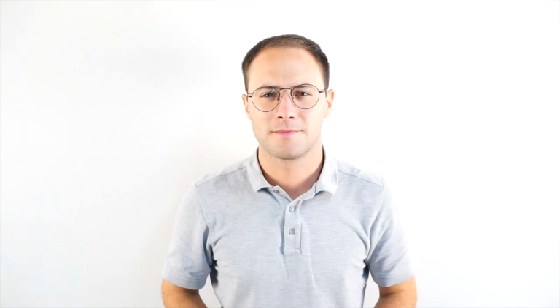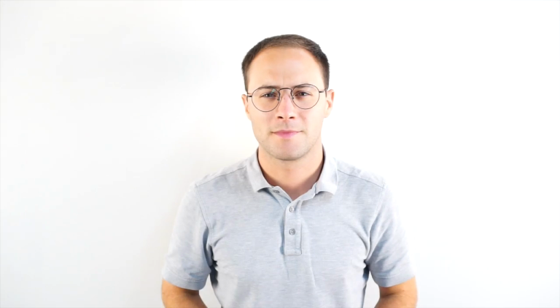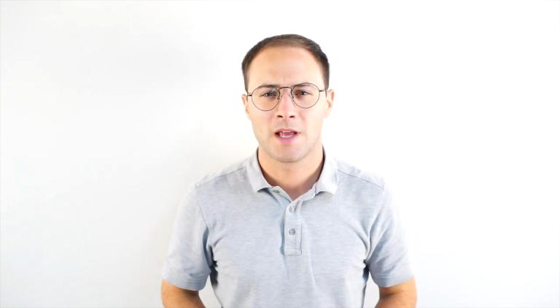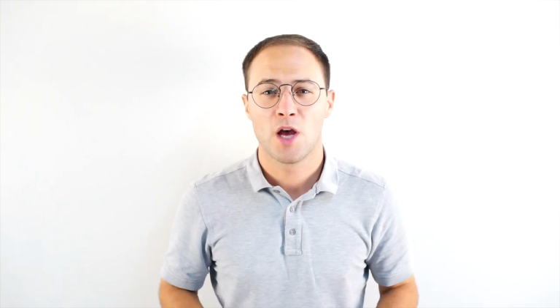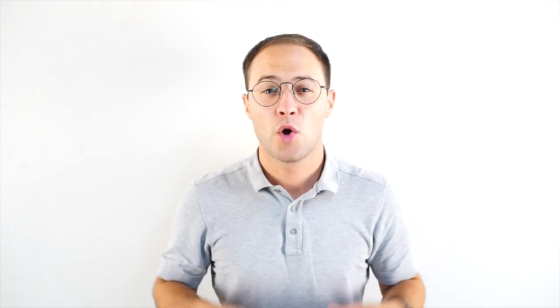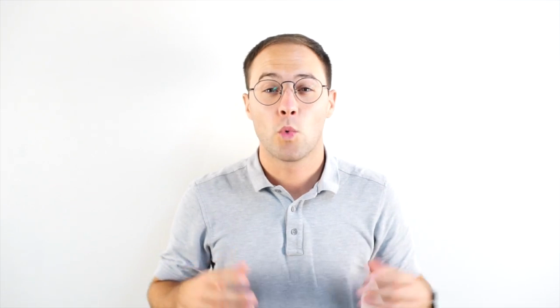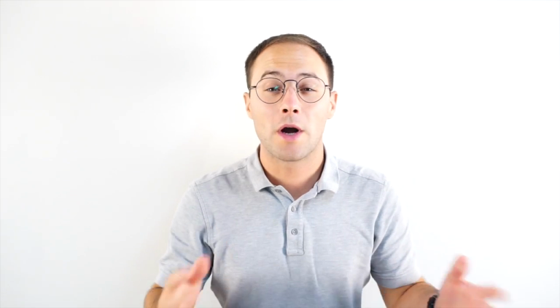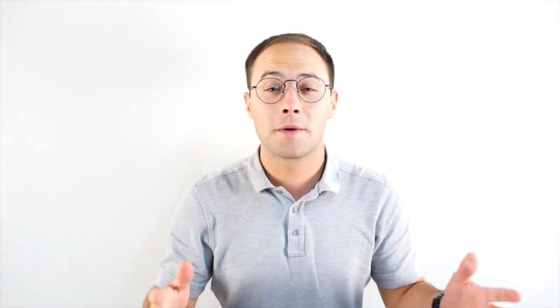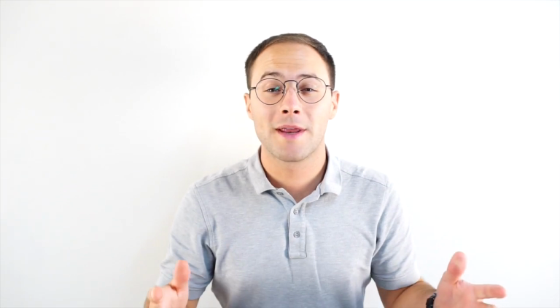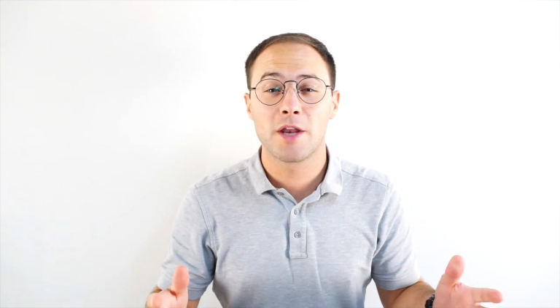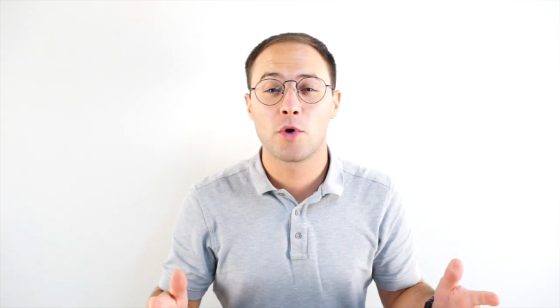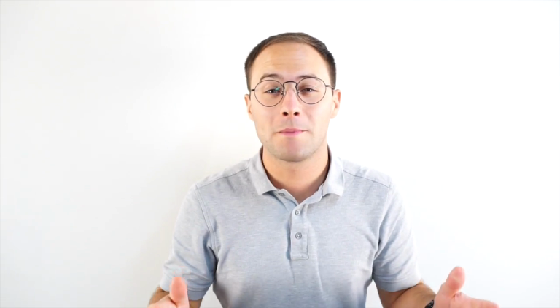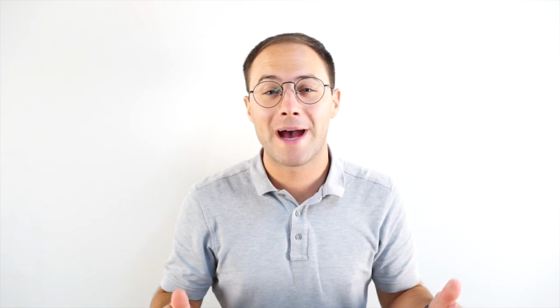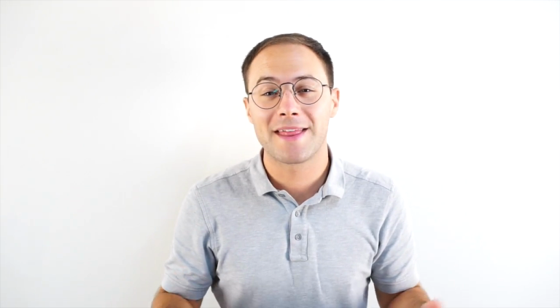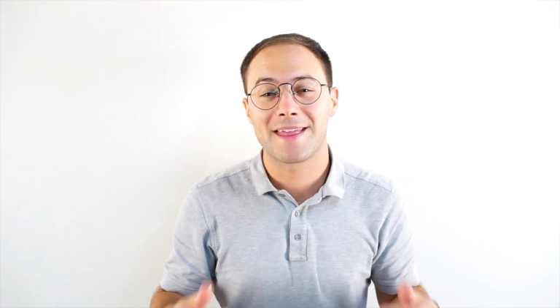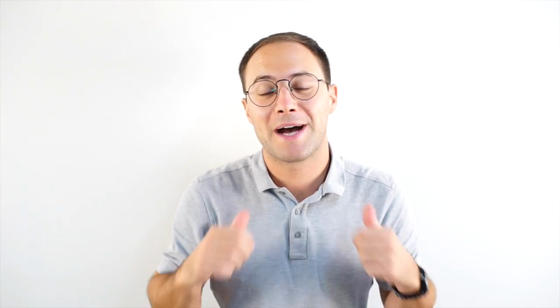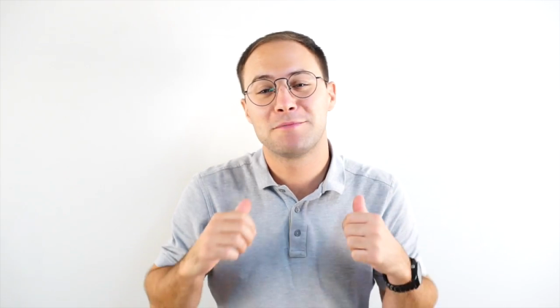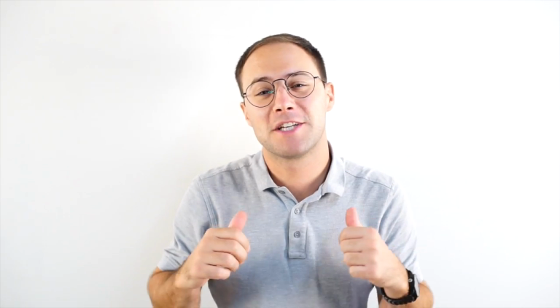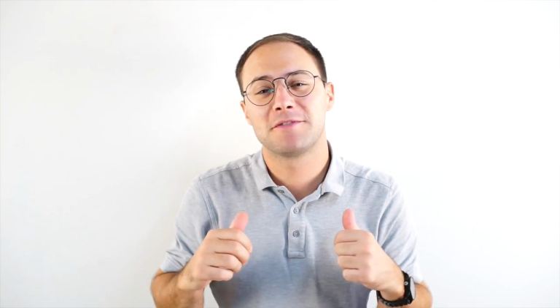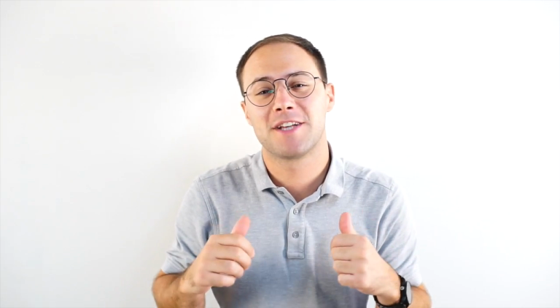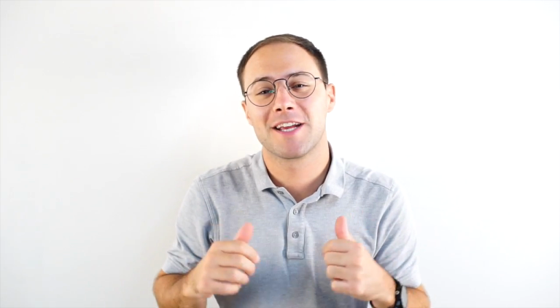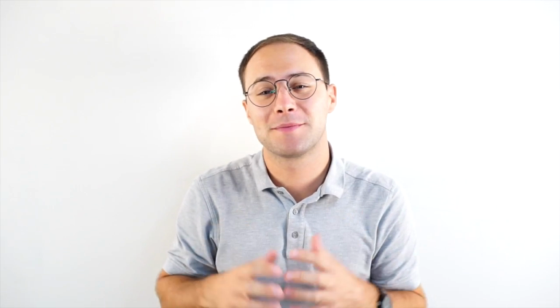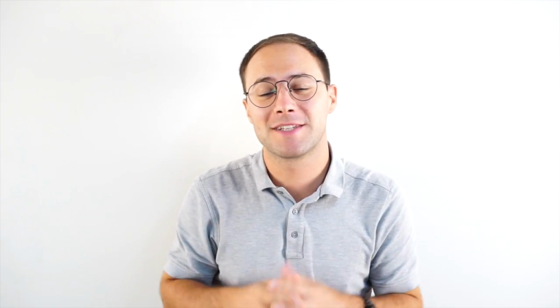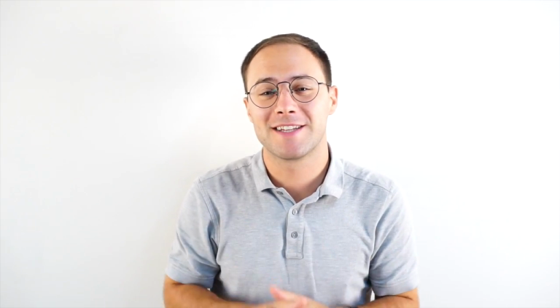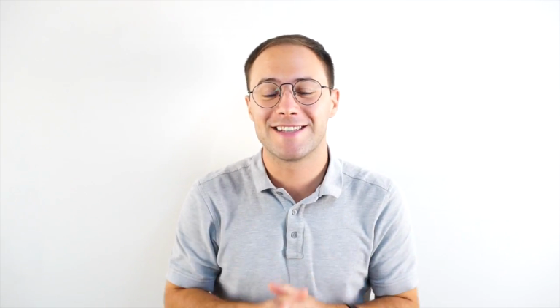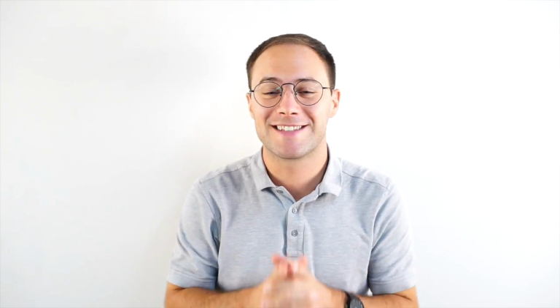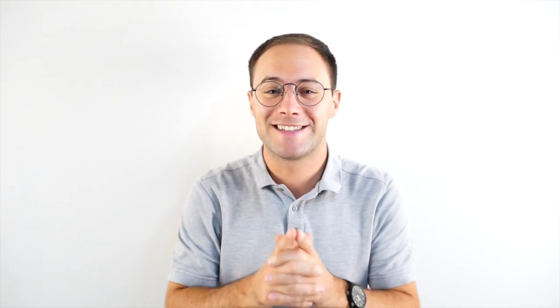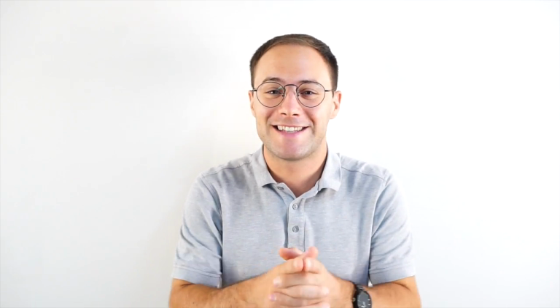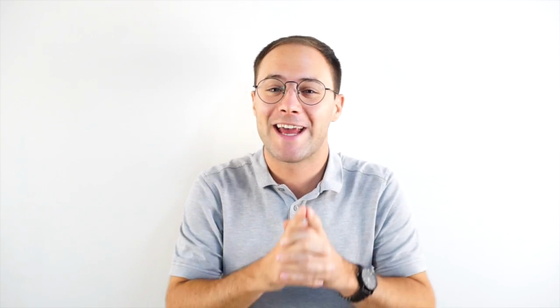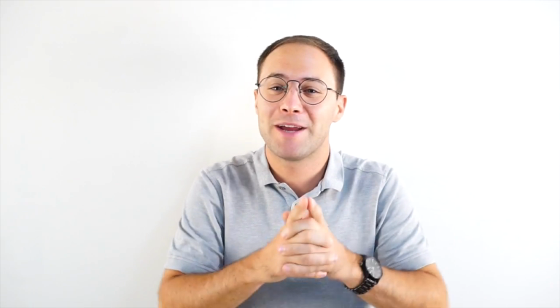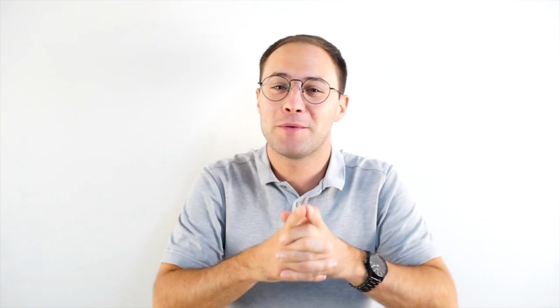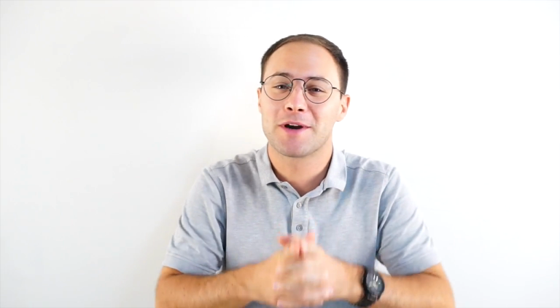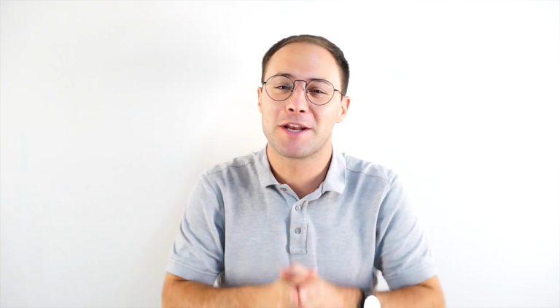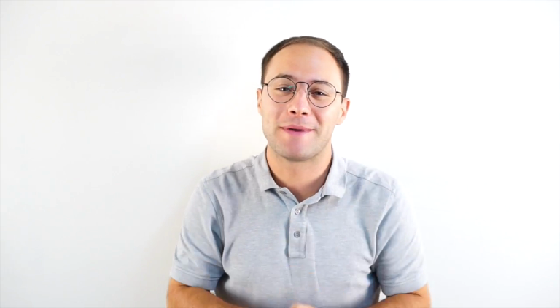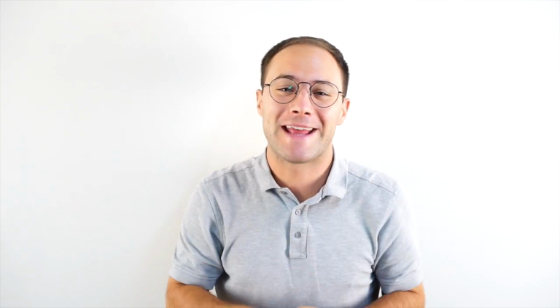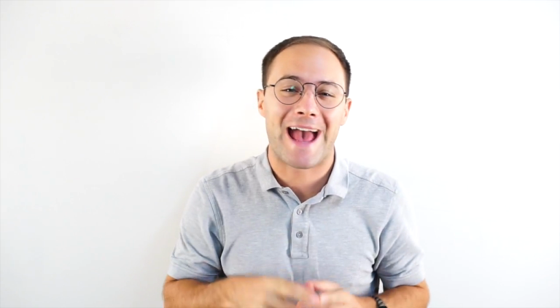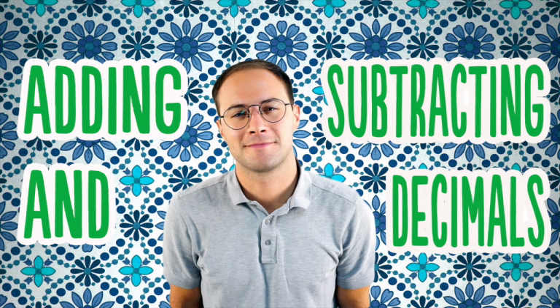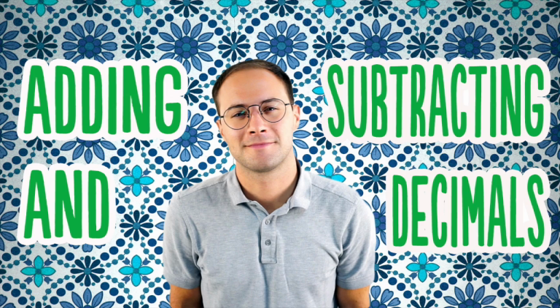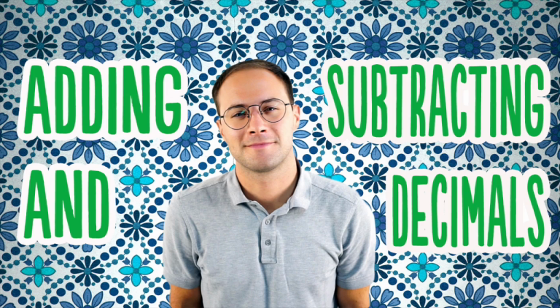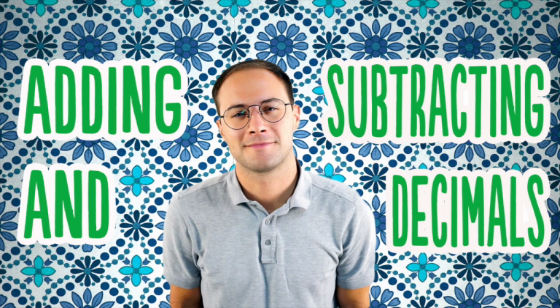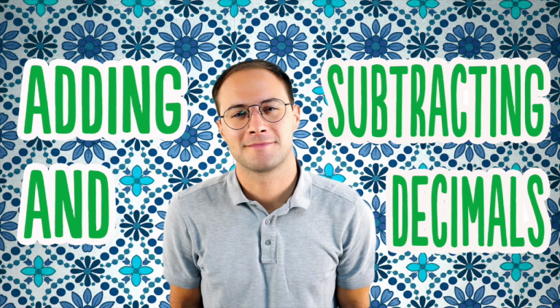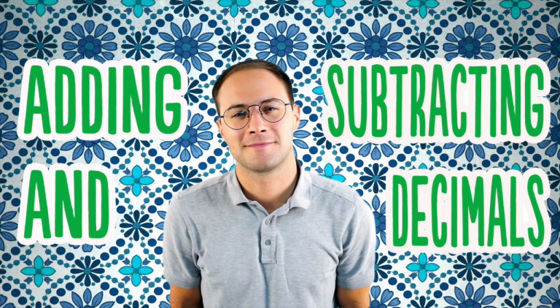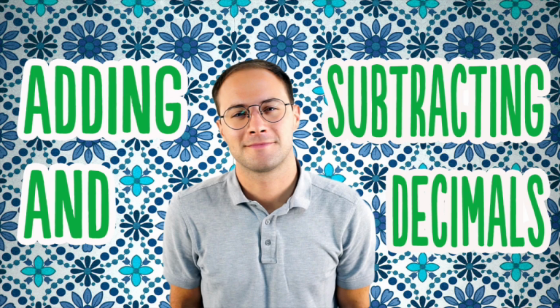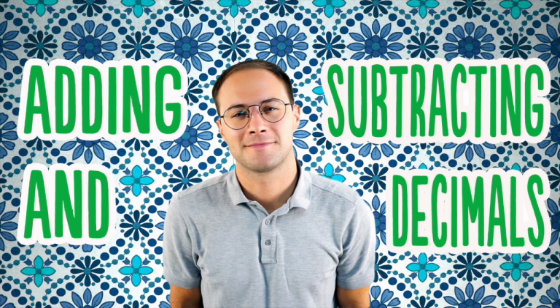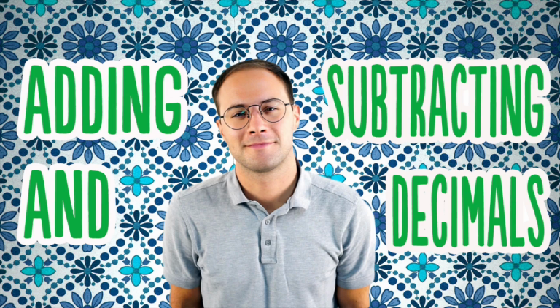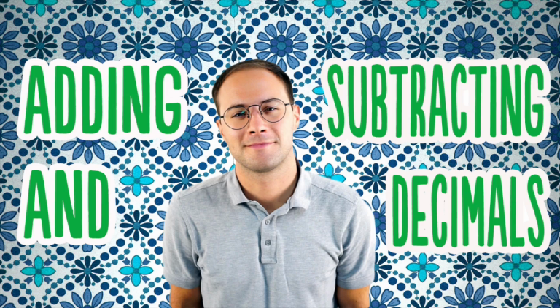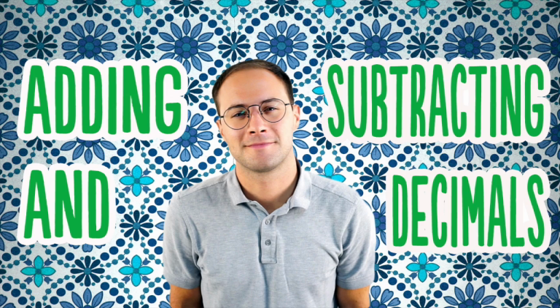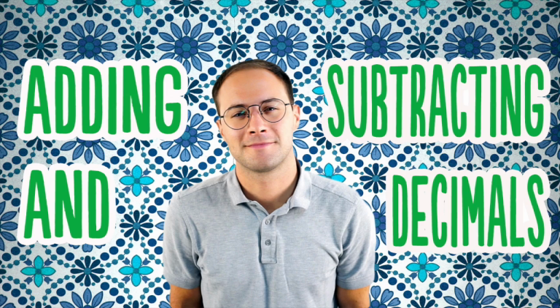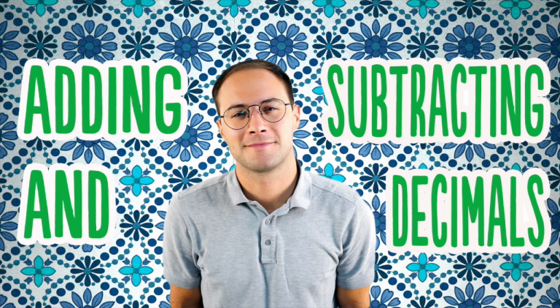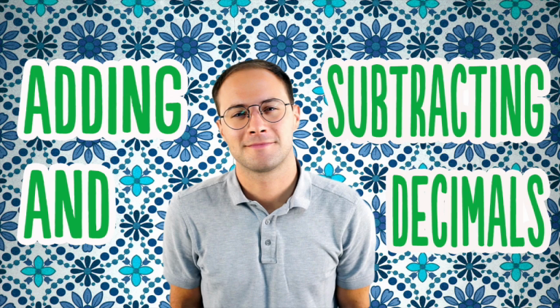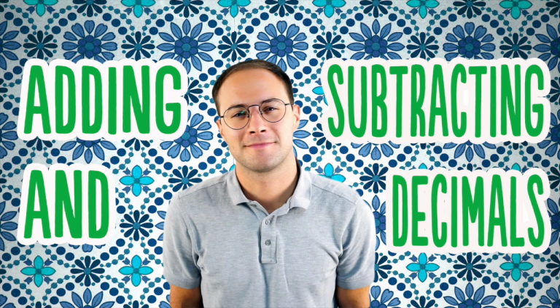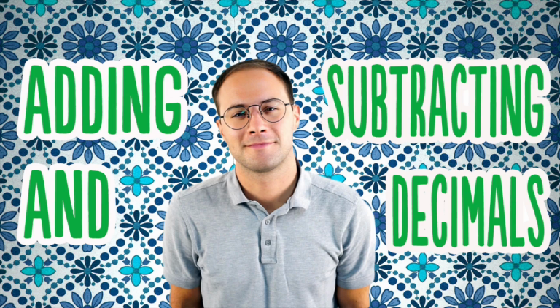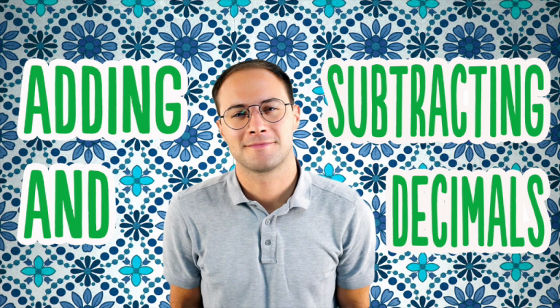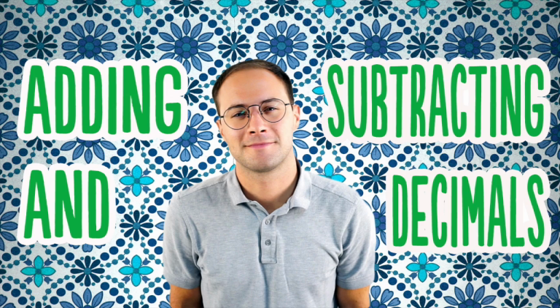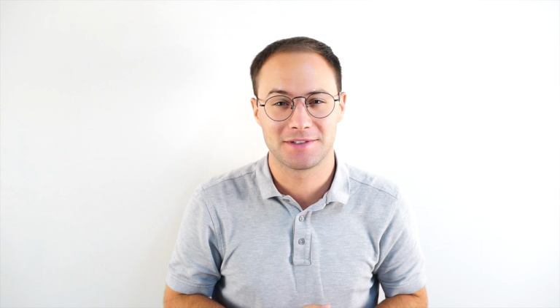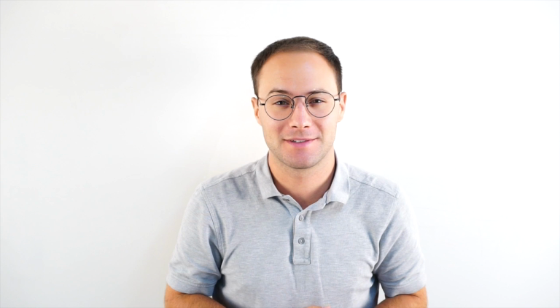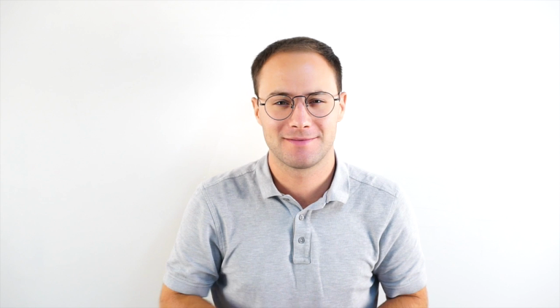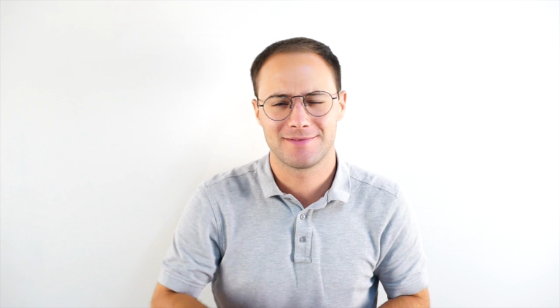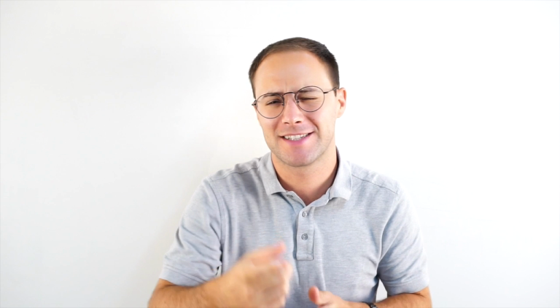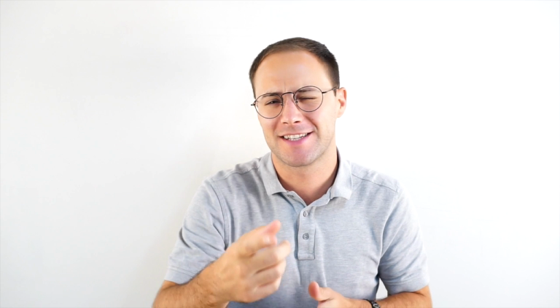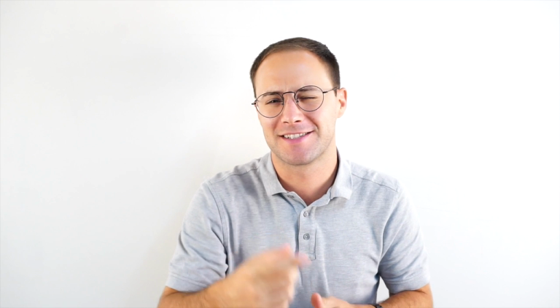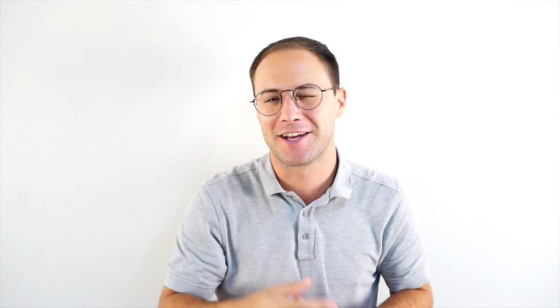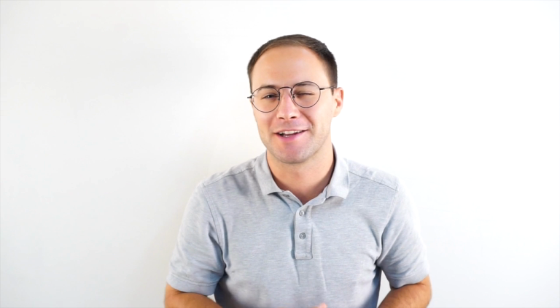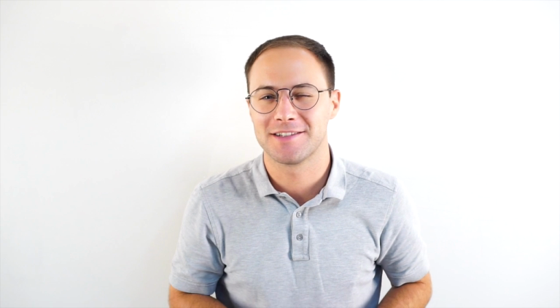Welcome to Anywhere Math. I'm Jeff Jacobson and today we're going to be adding and subtracting decimals. Let's get started.